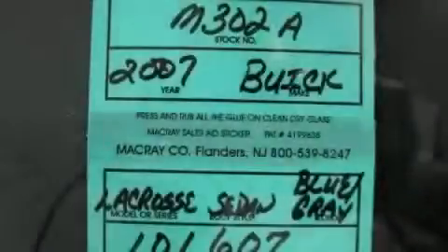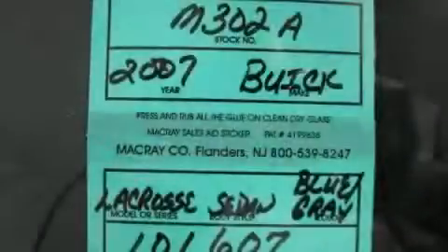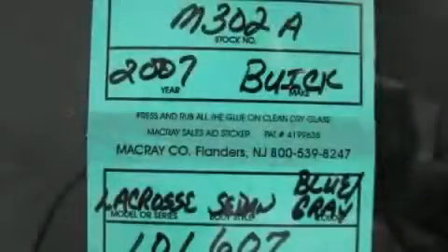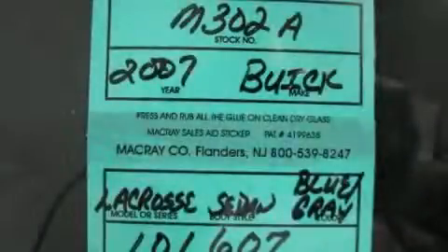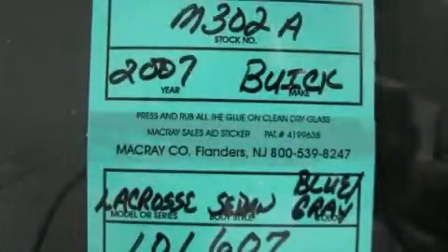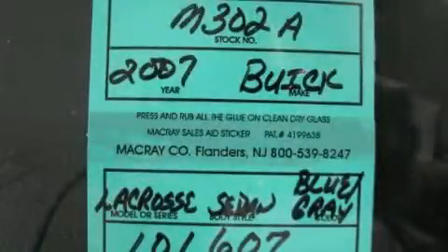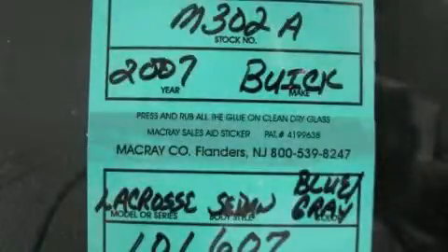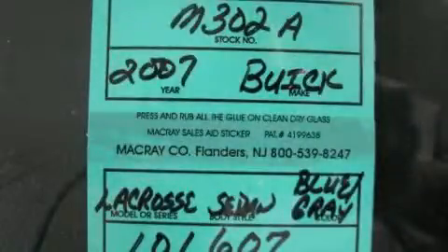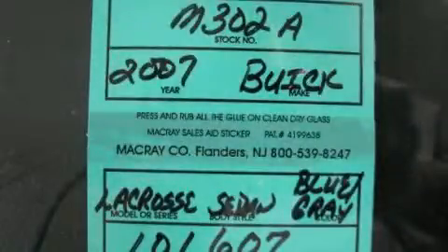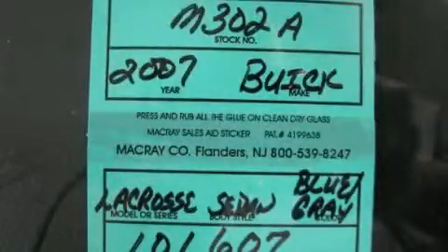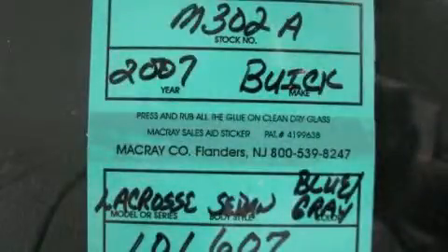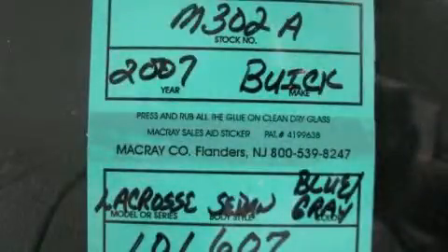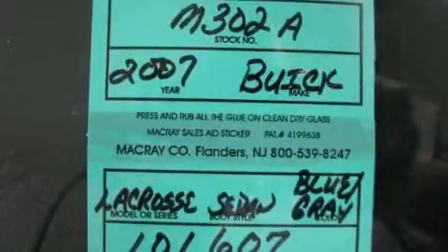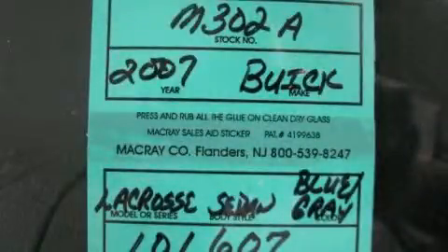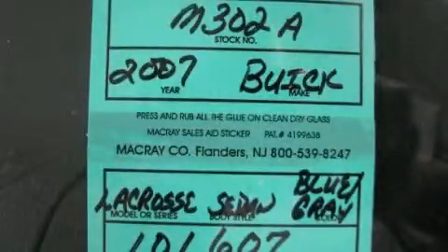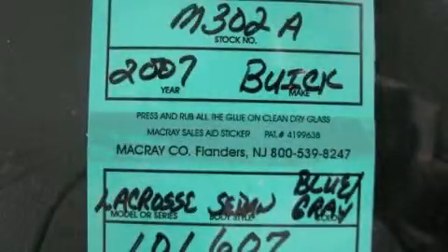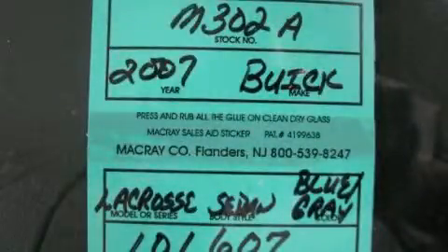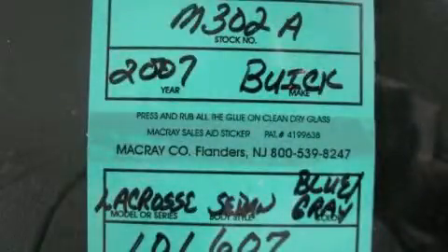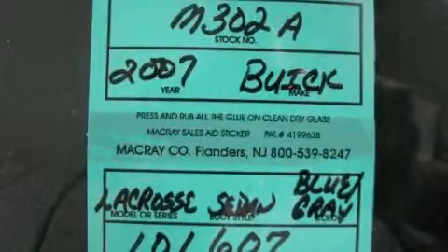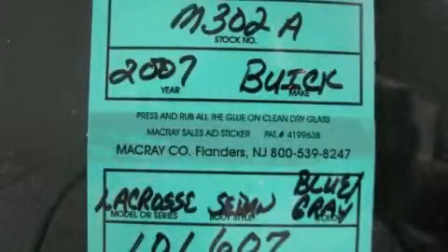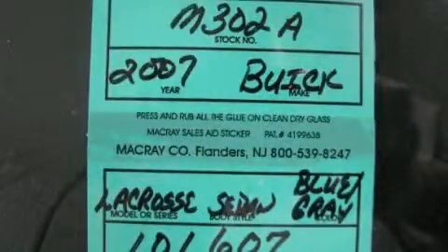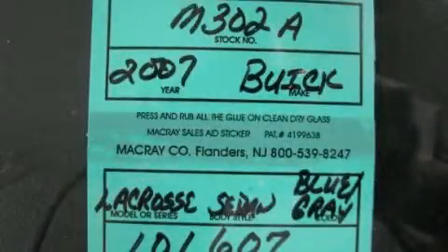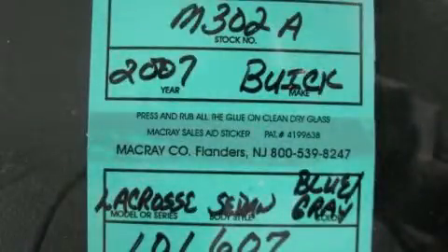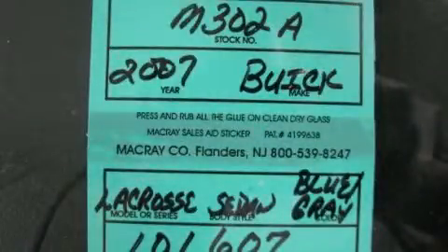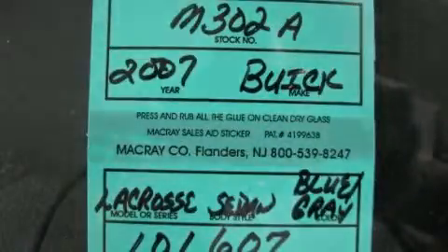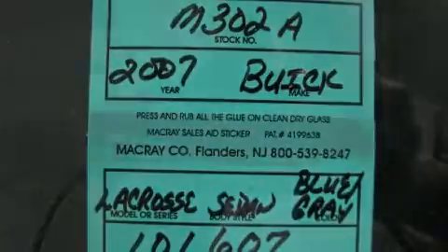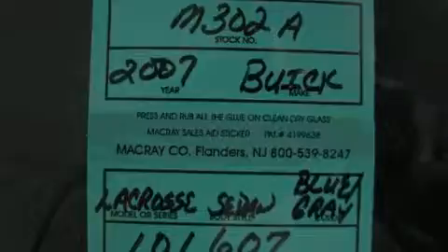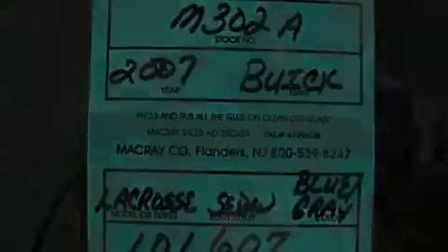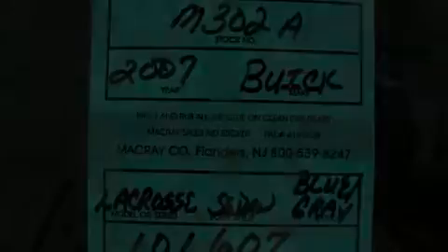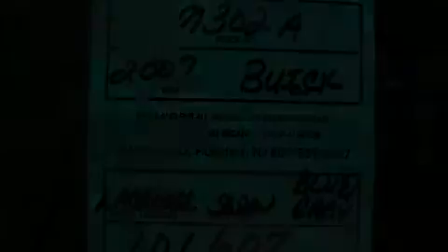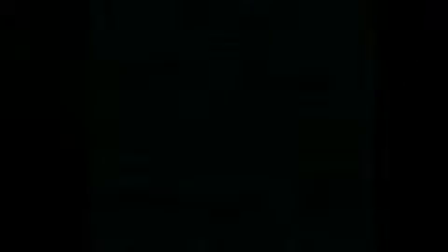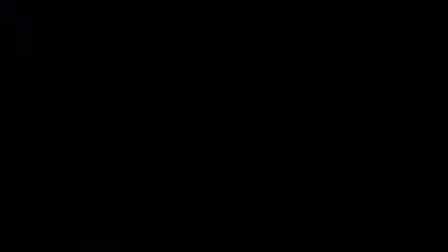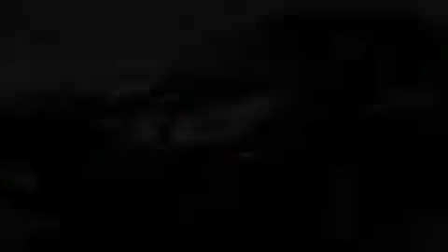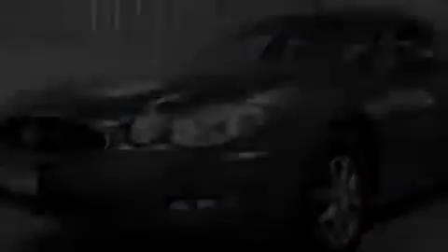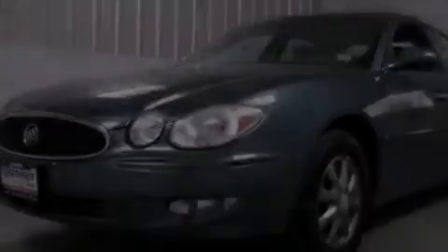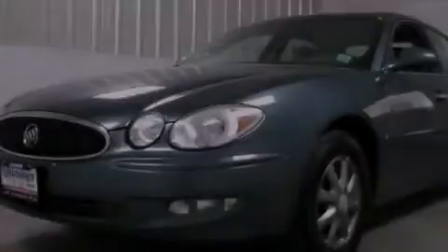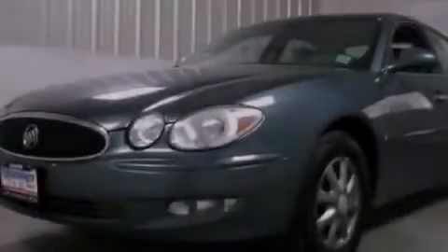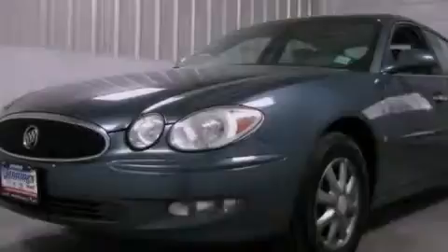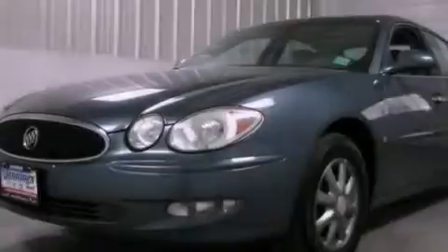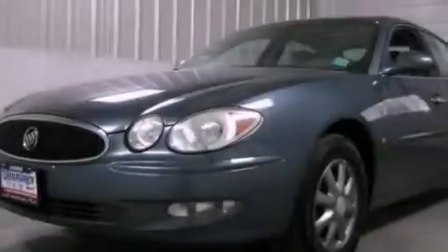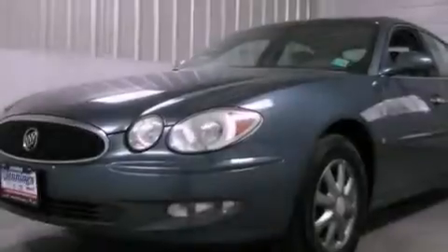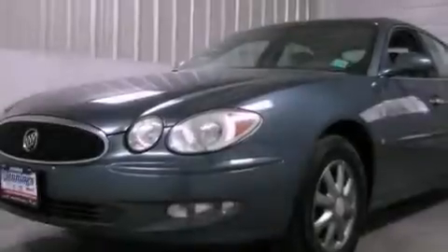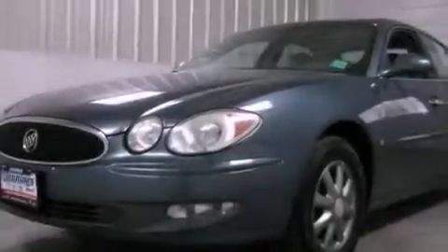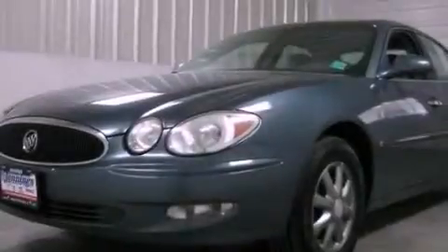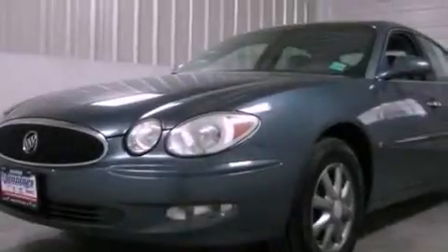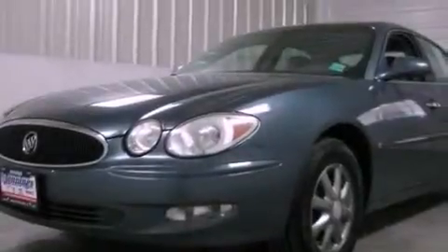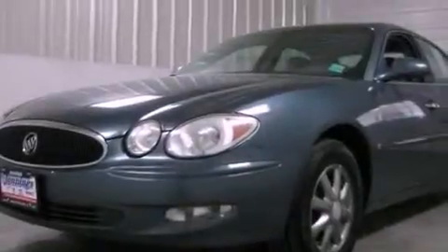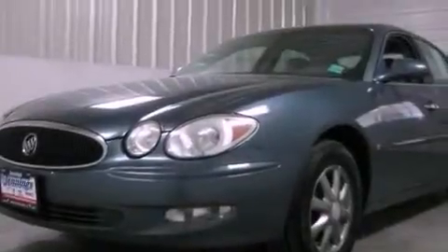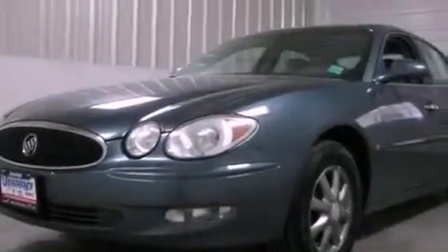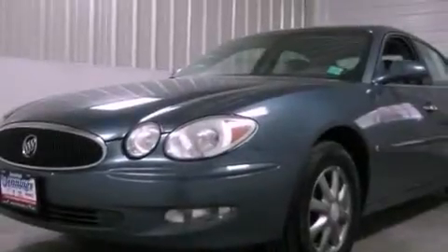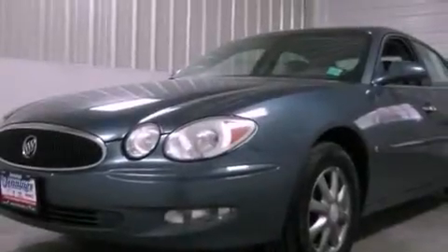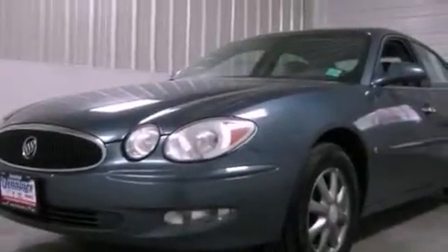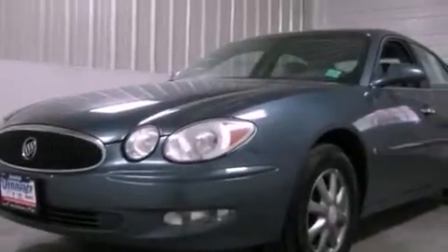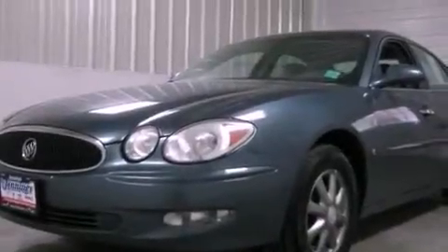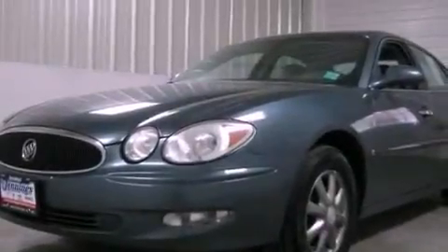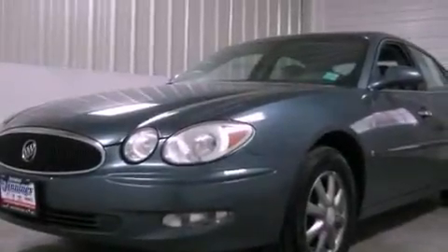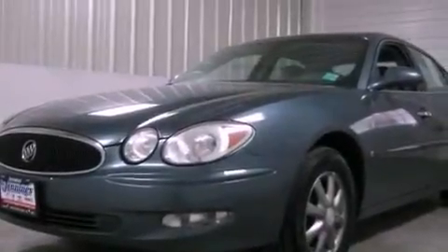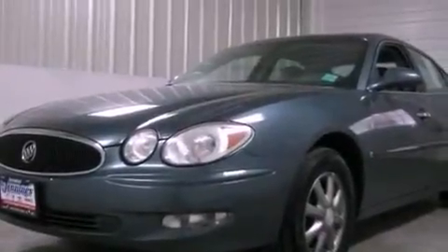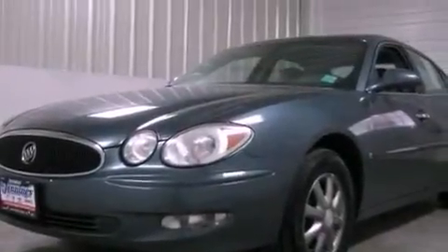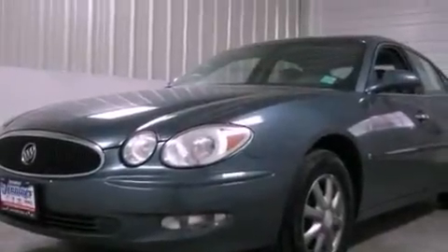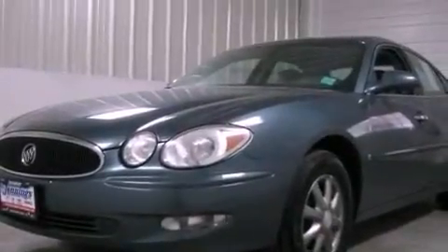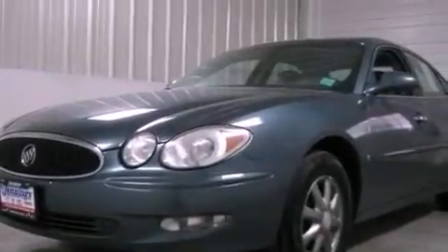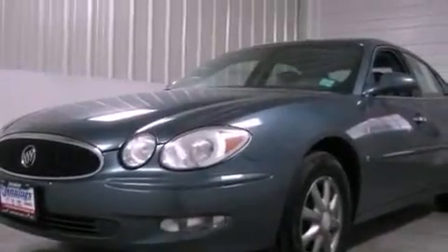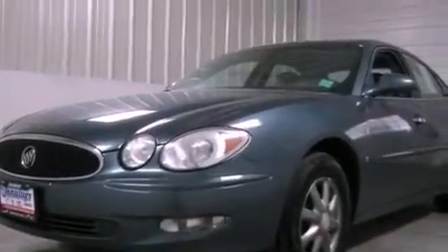This is a 2007 Buick LaCrosse. It features a 3.8-liter six-cylinder engine and an automatic transmission.